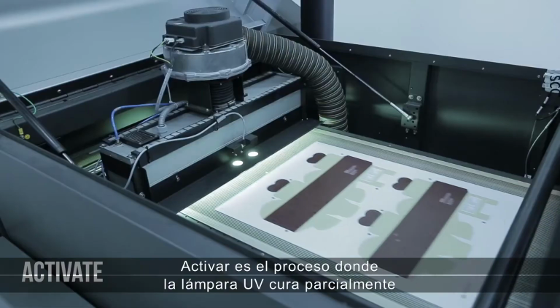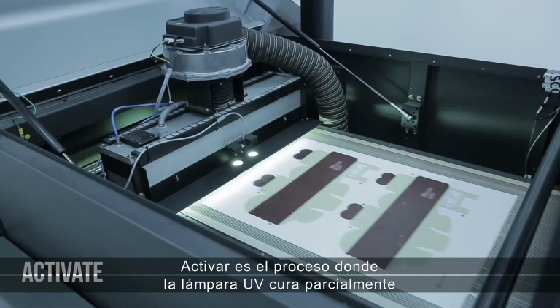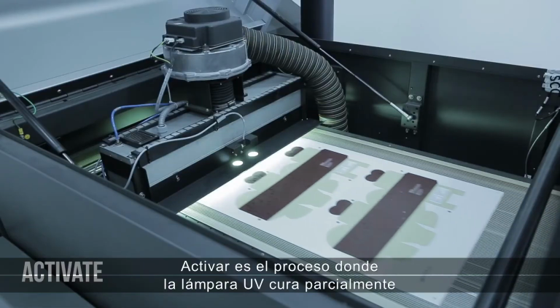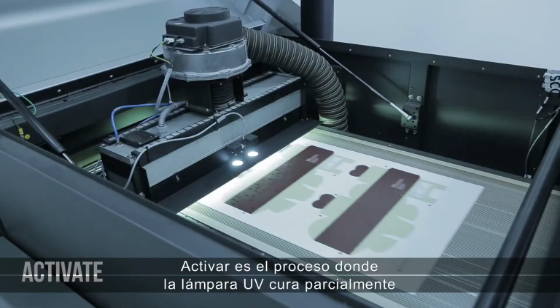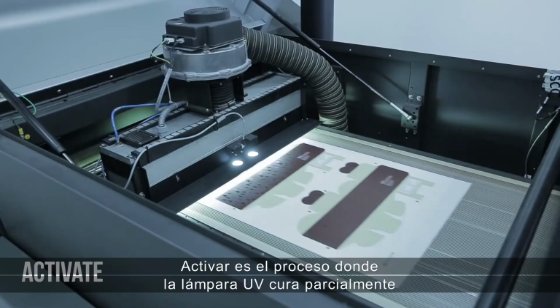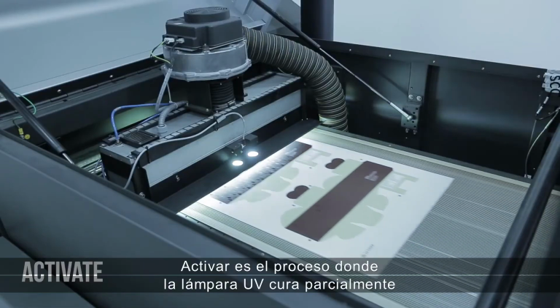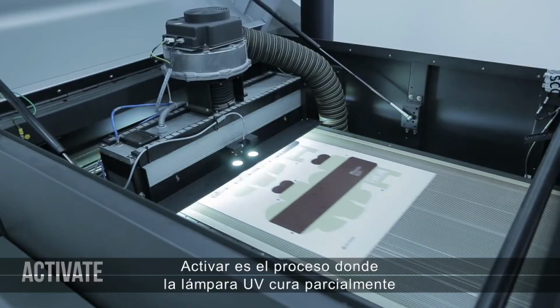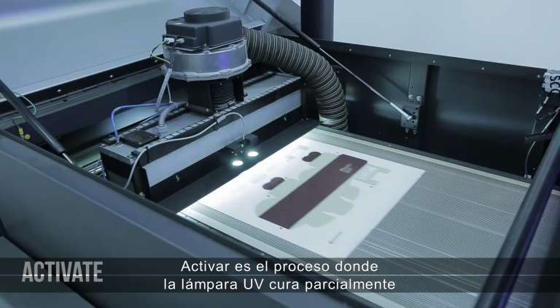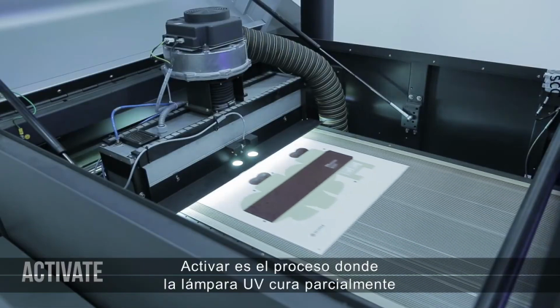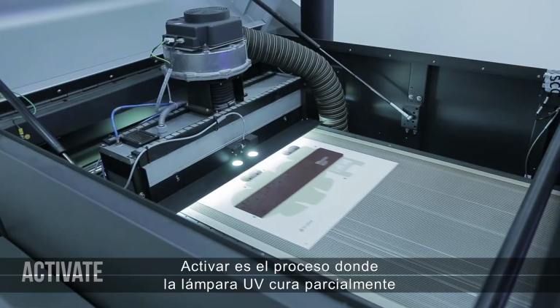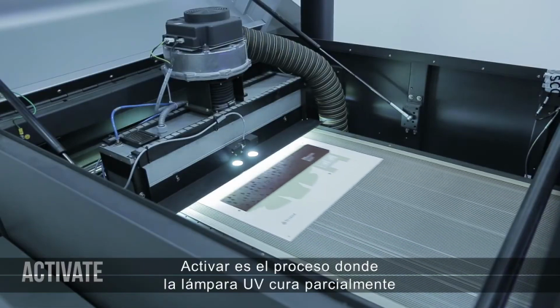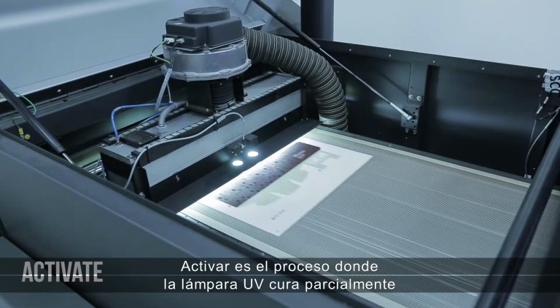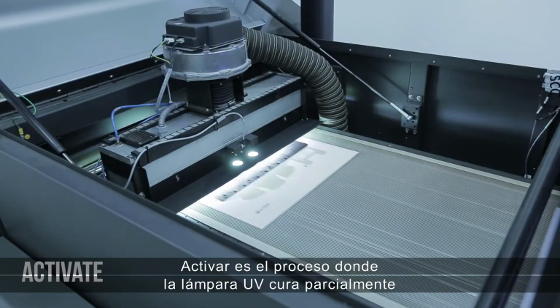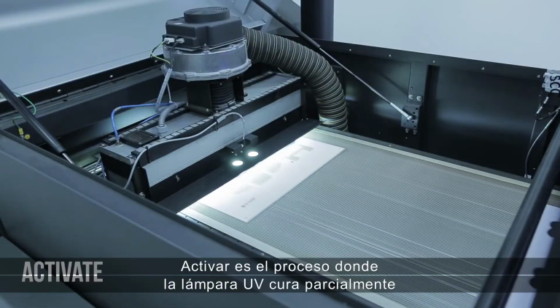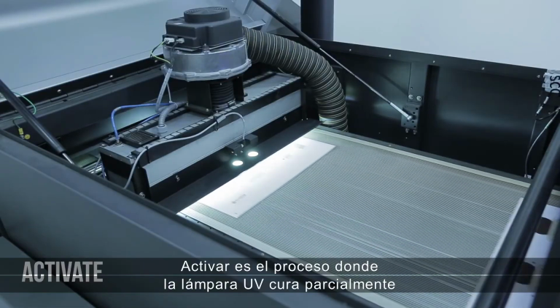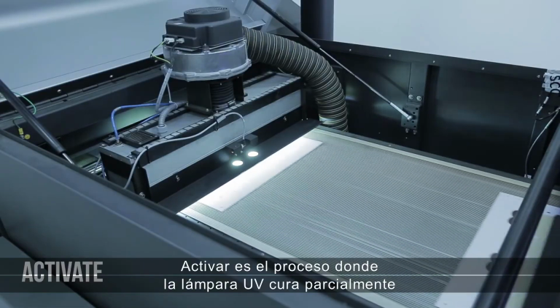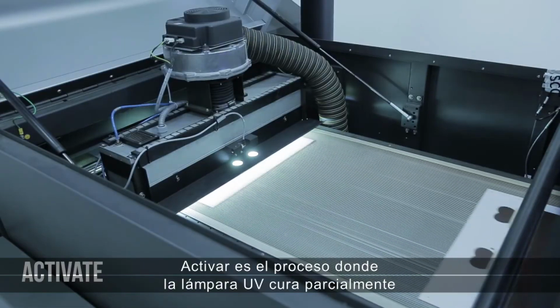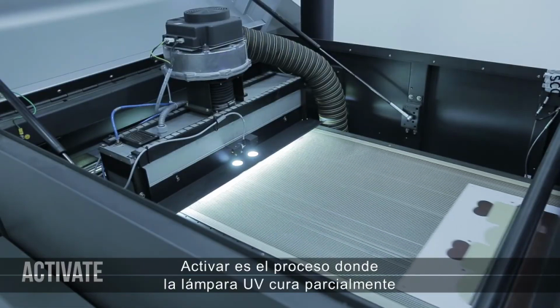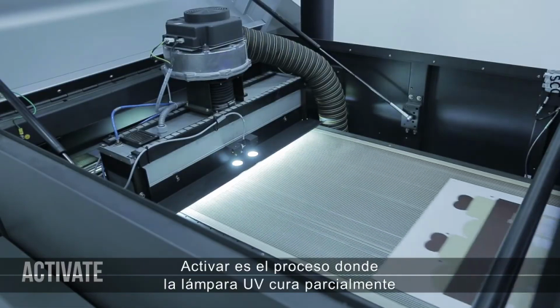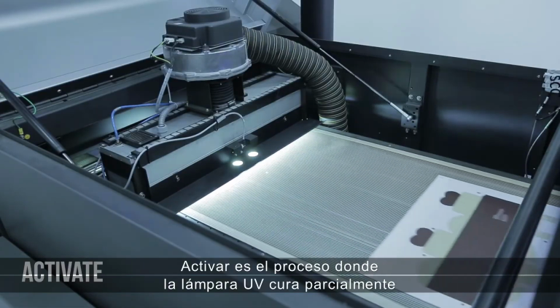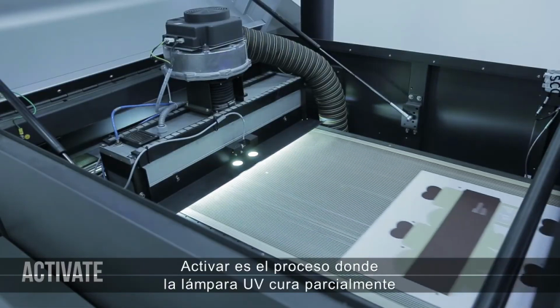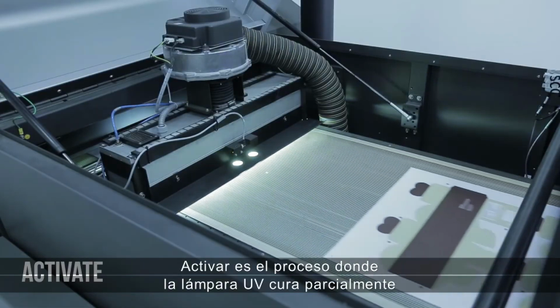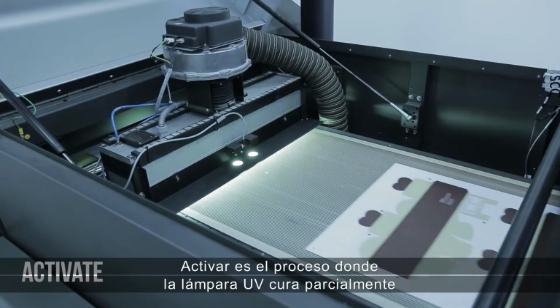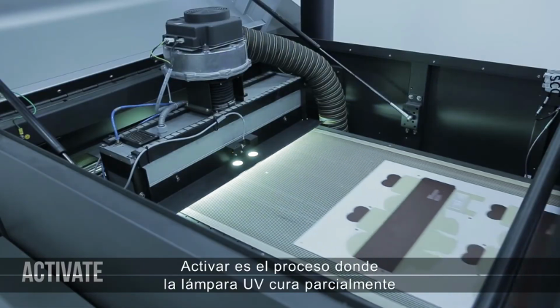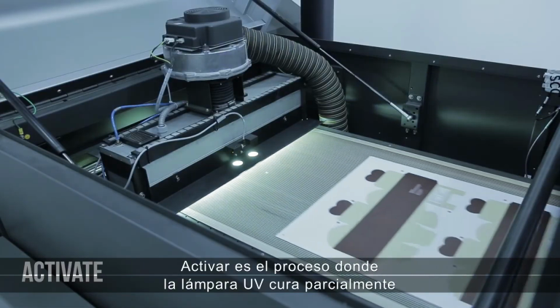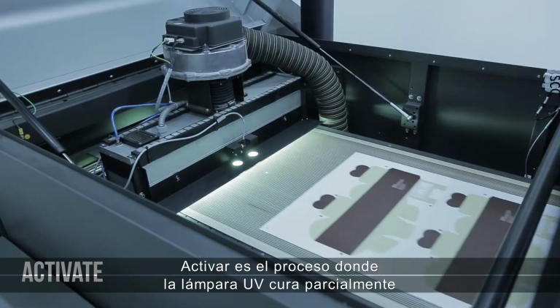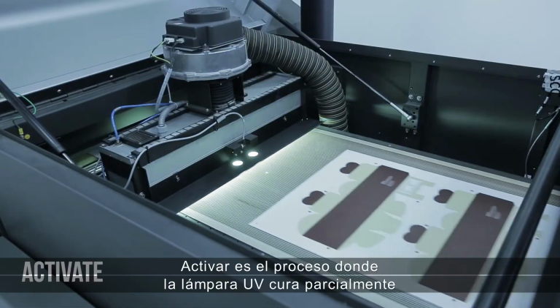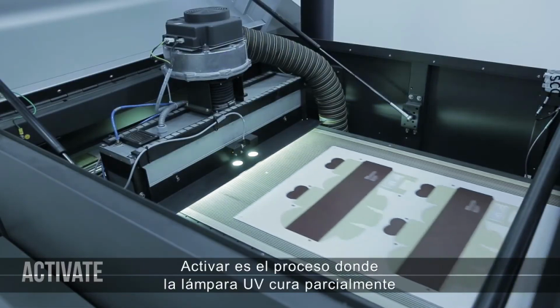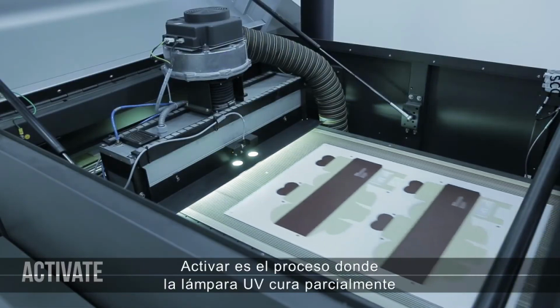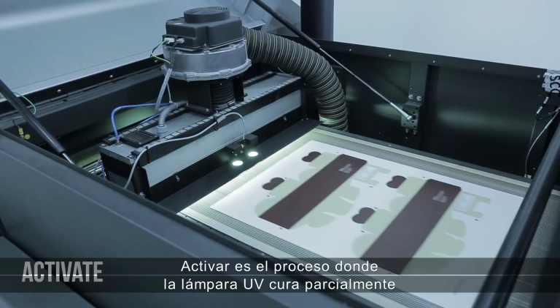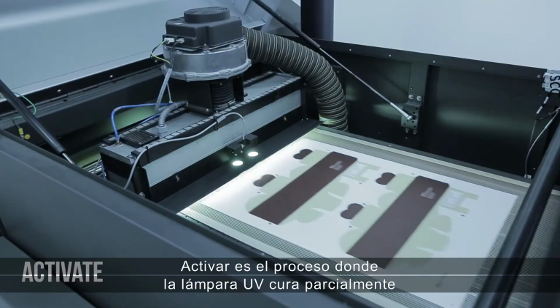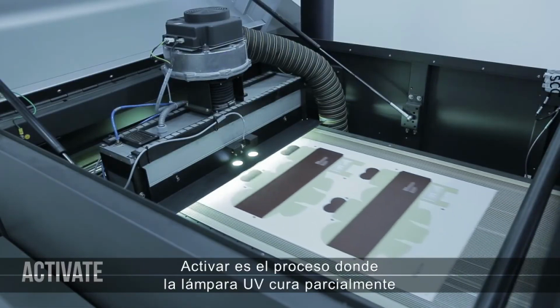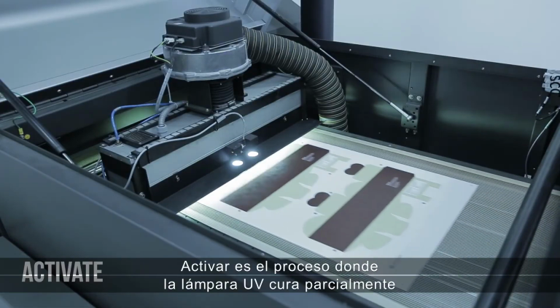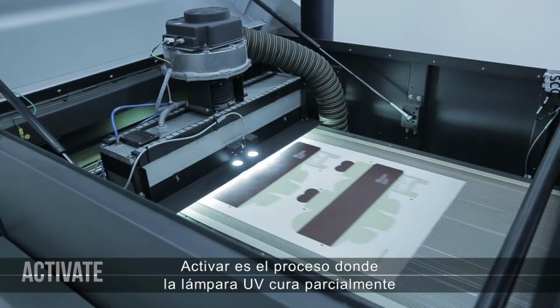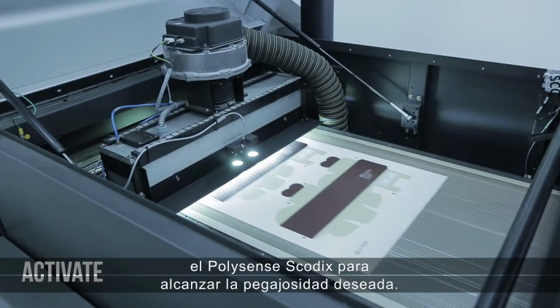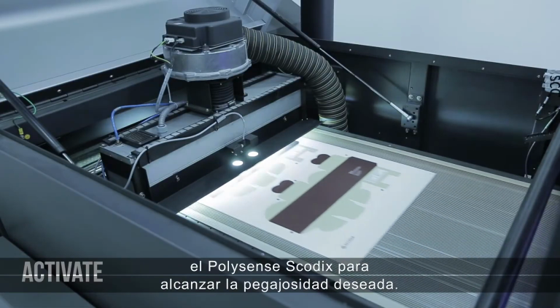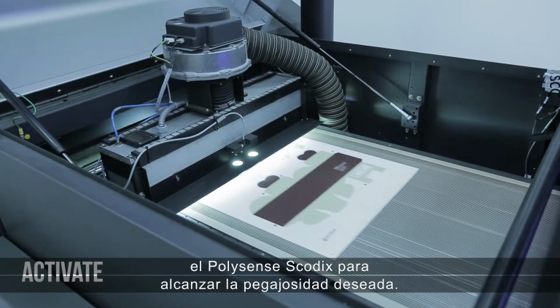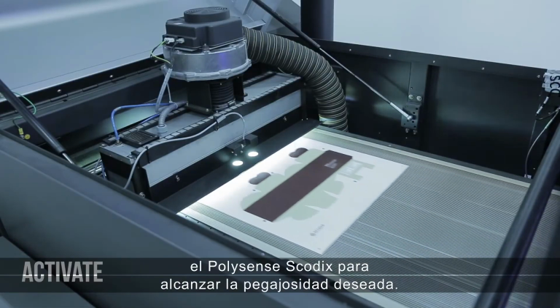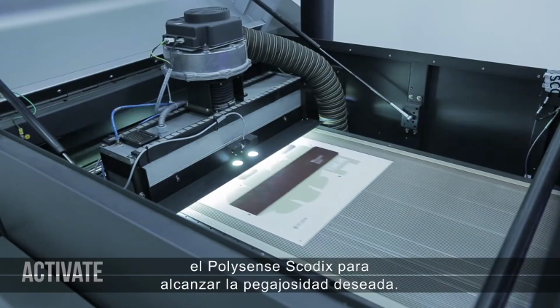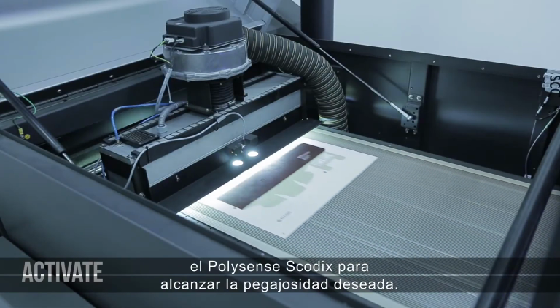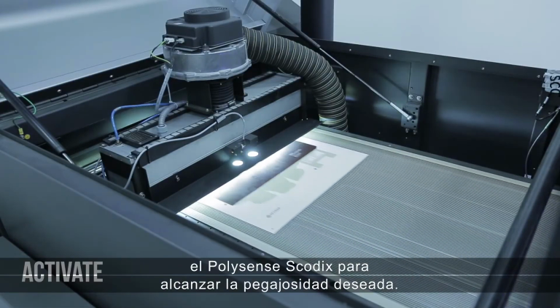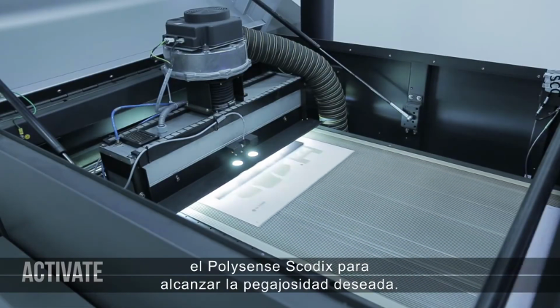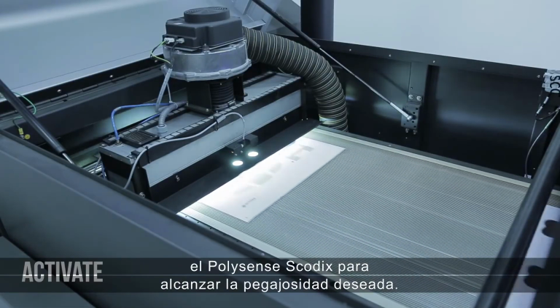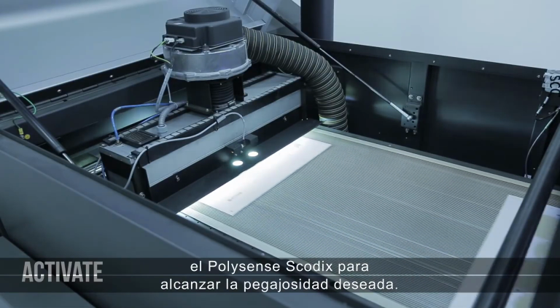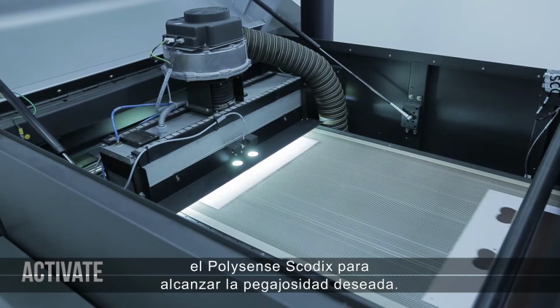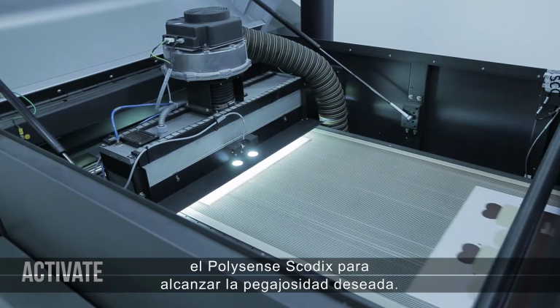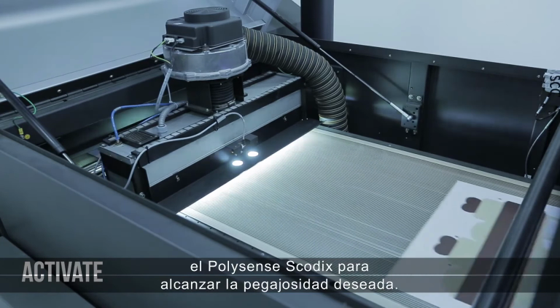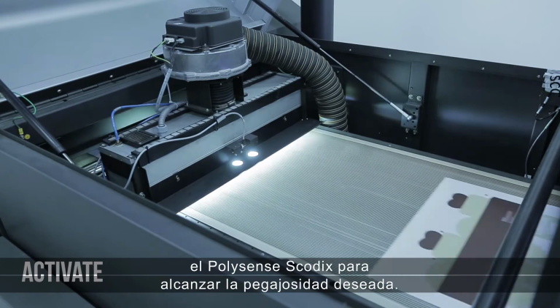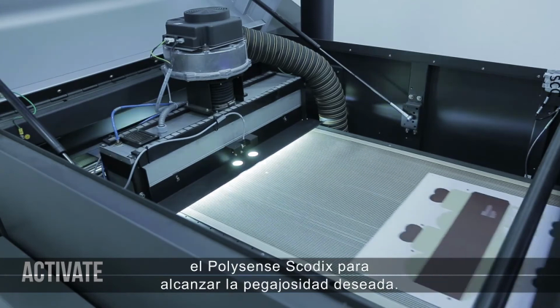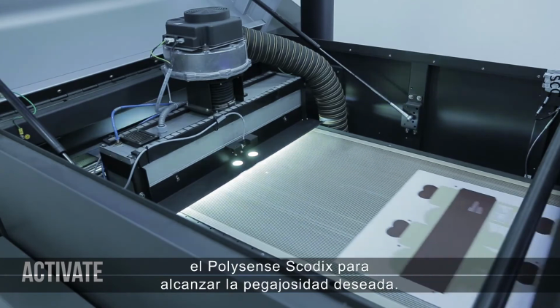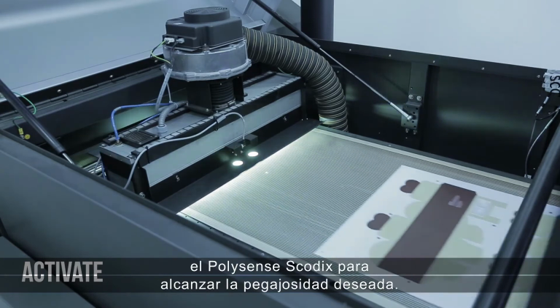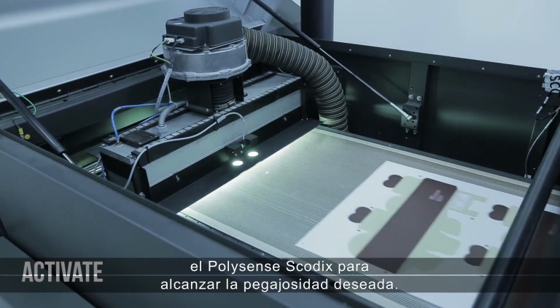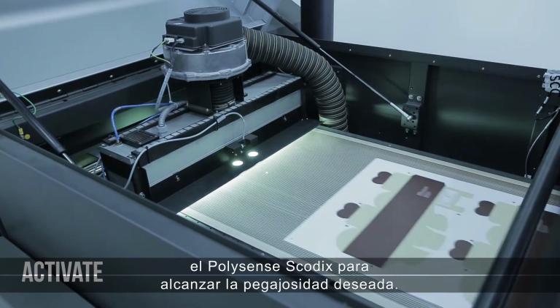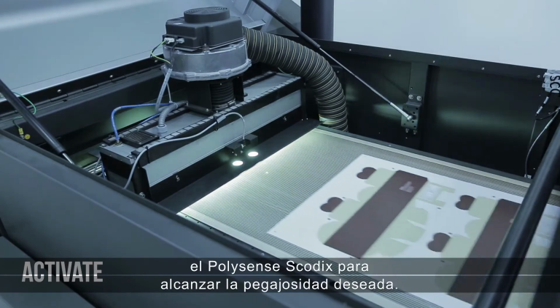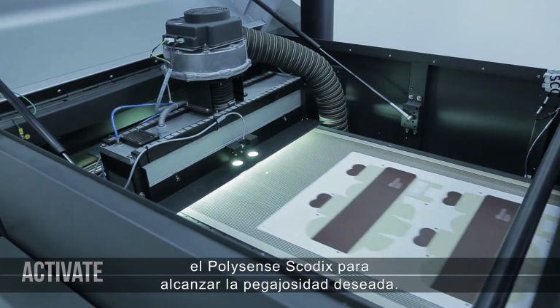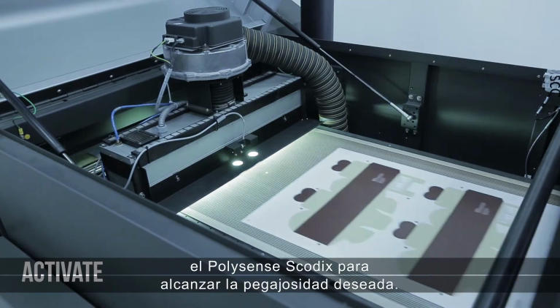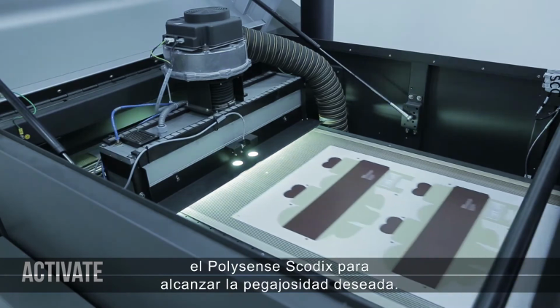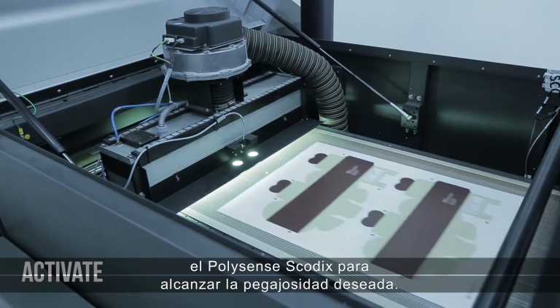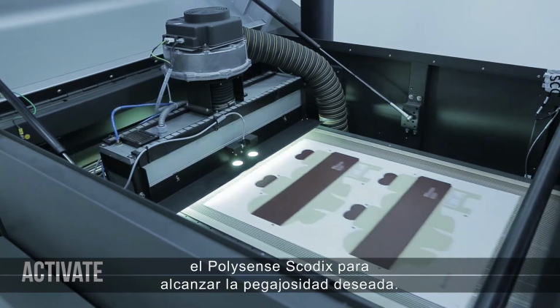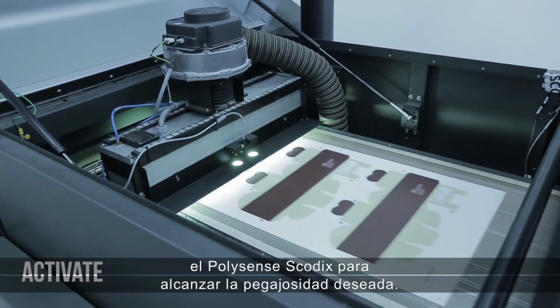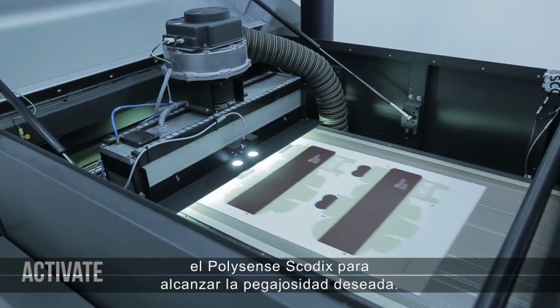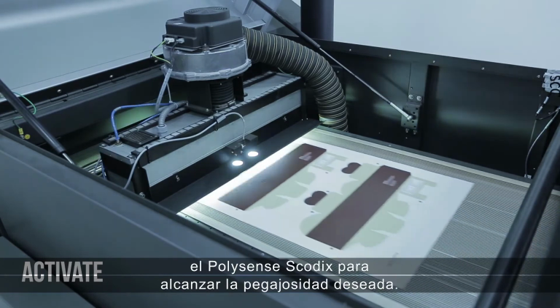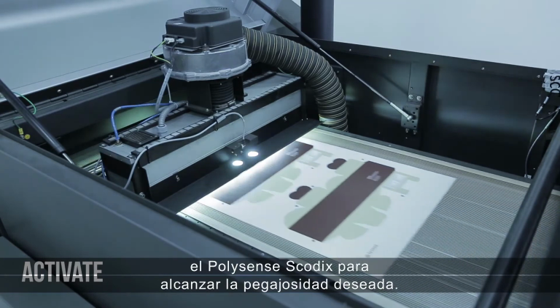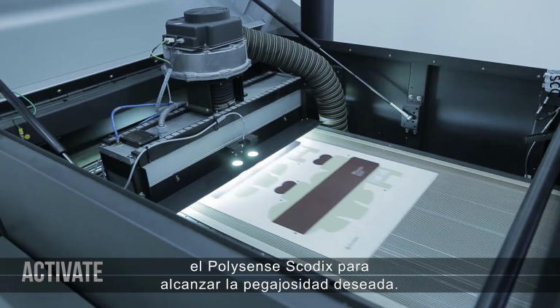Activate is the process where the UV lamp partially cures the SCOTIX PolySense to reach the desired tackiness.